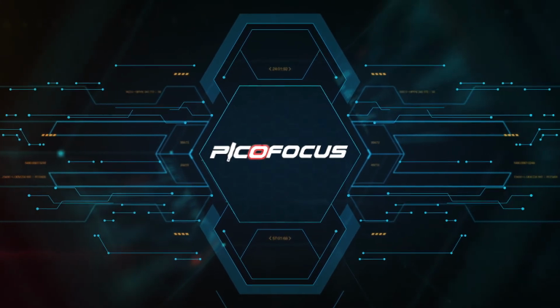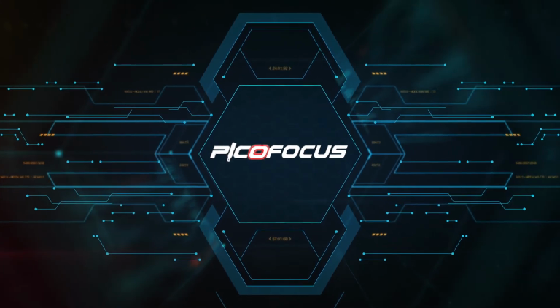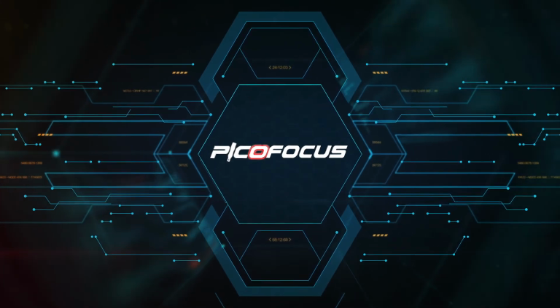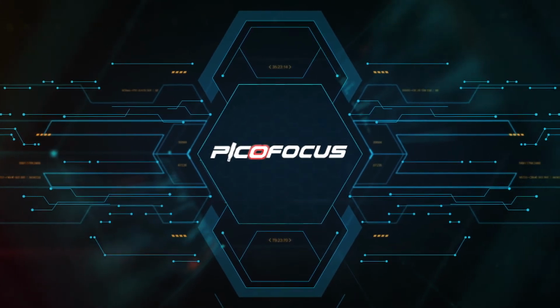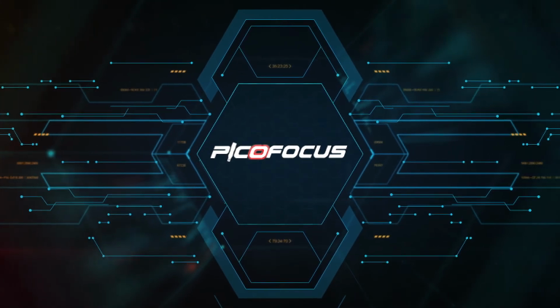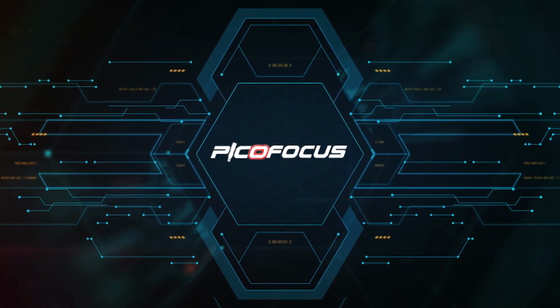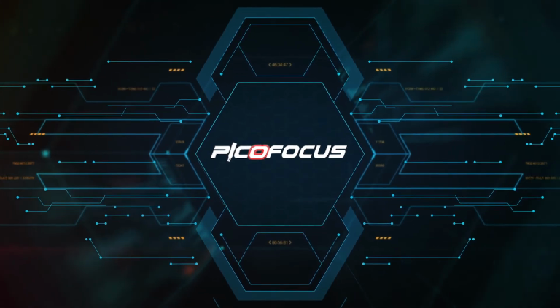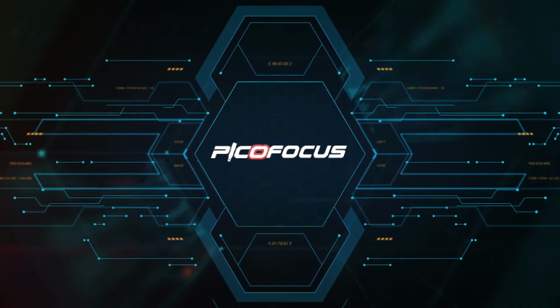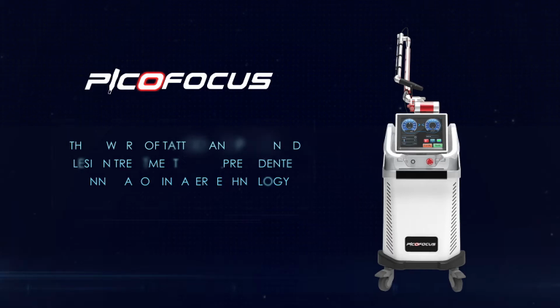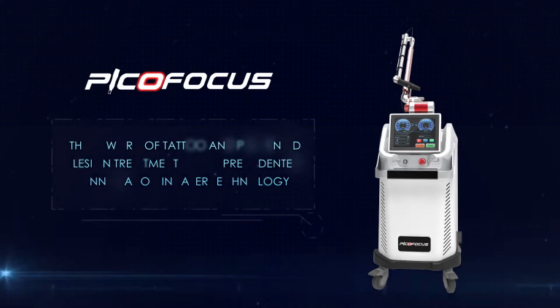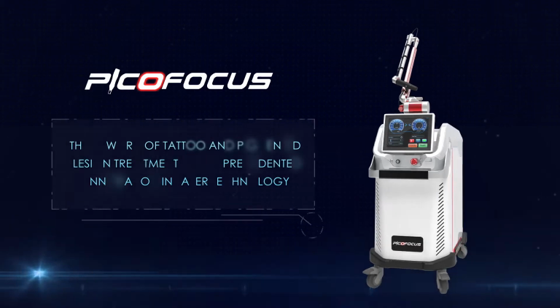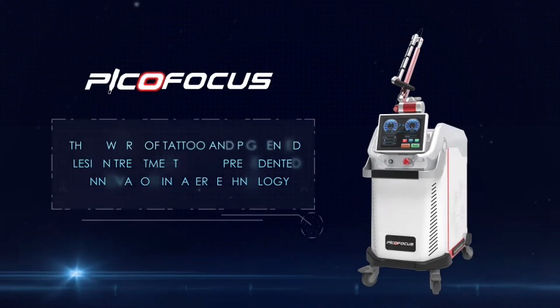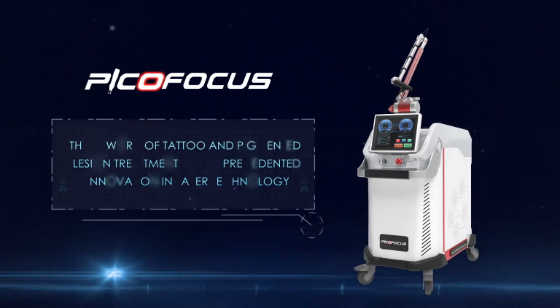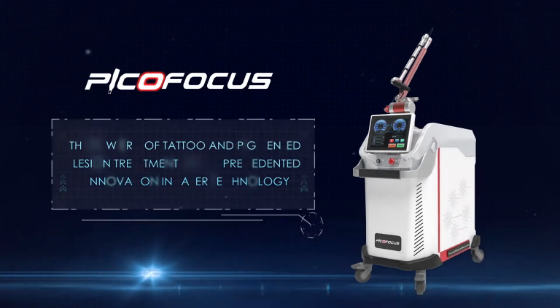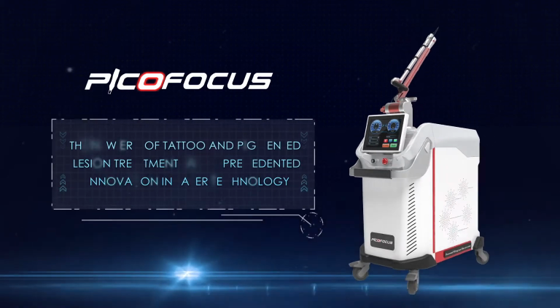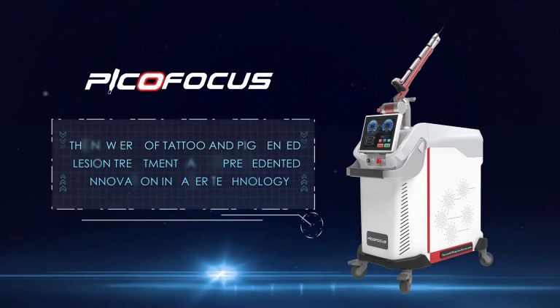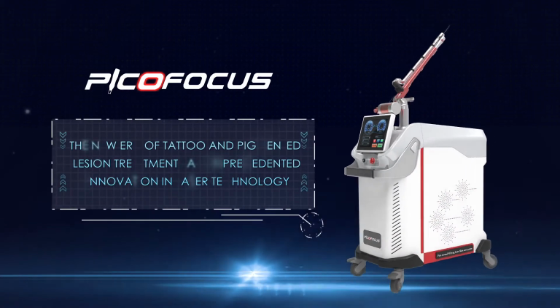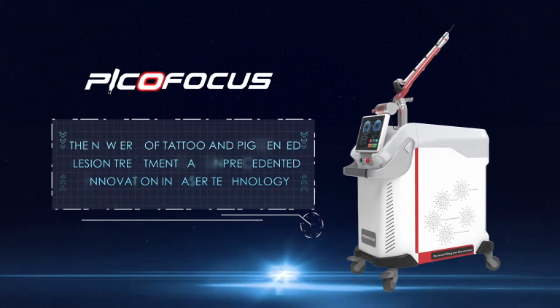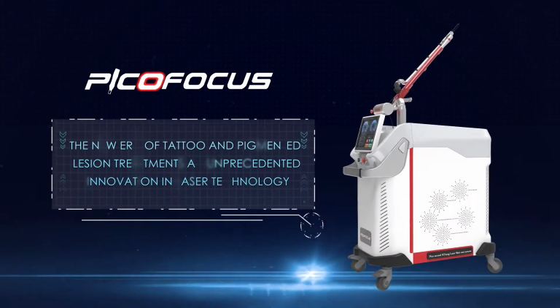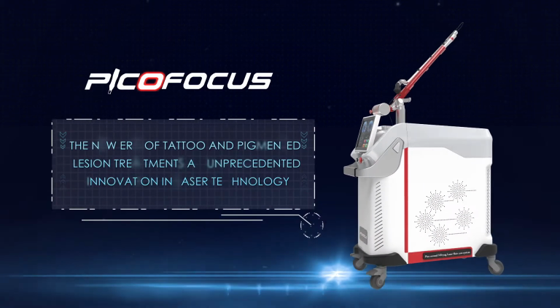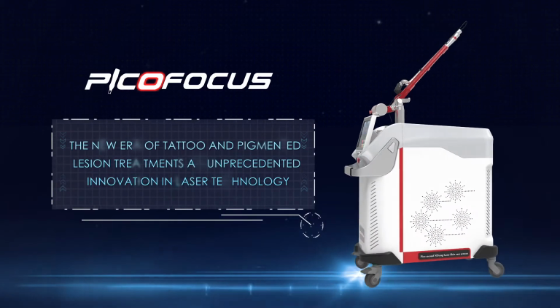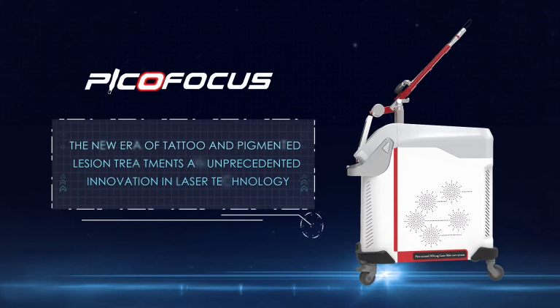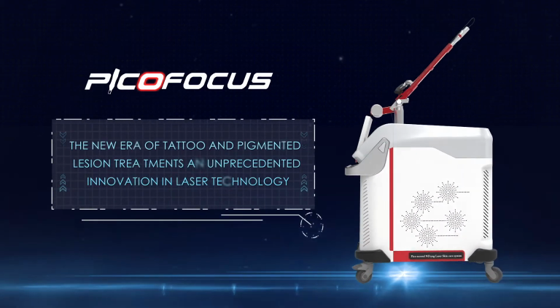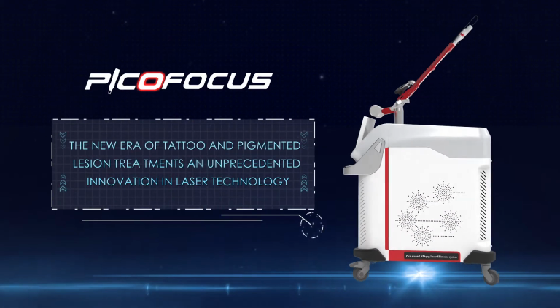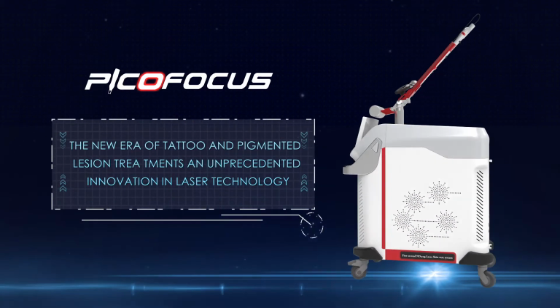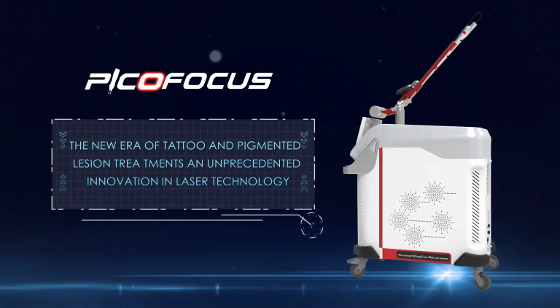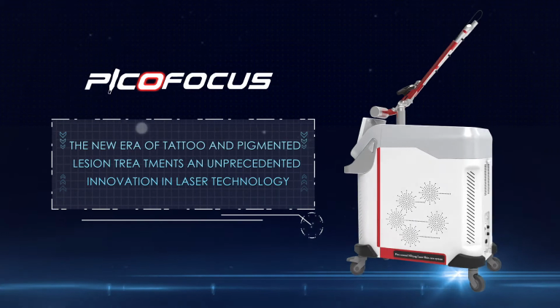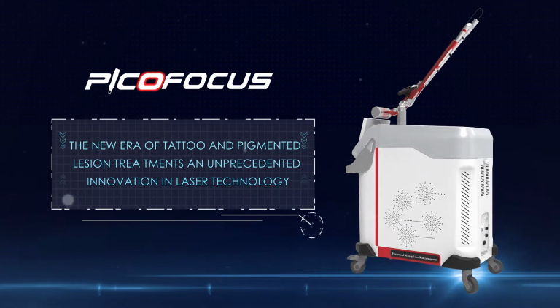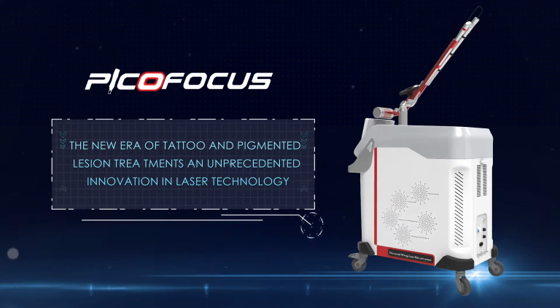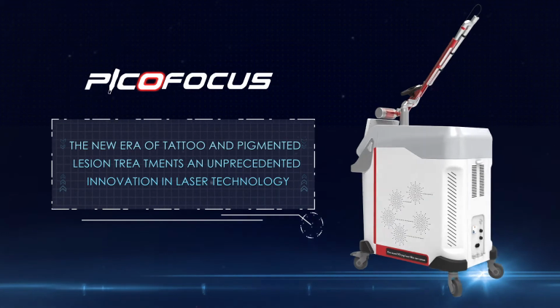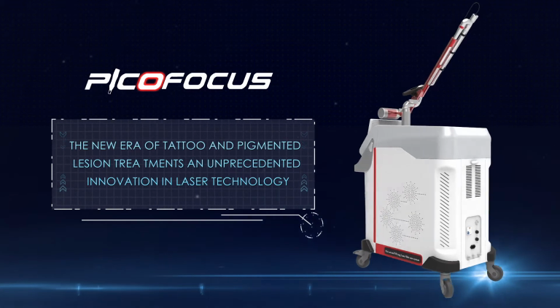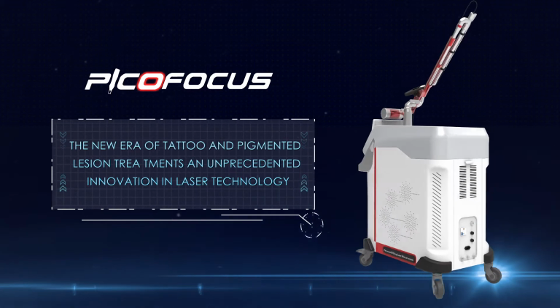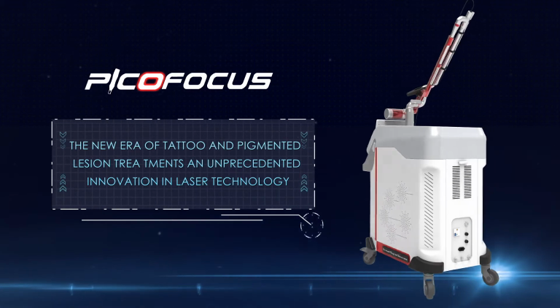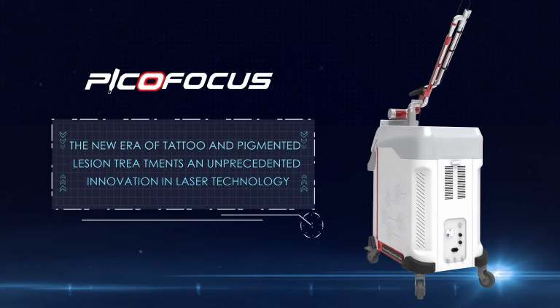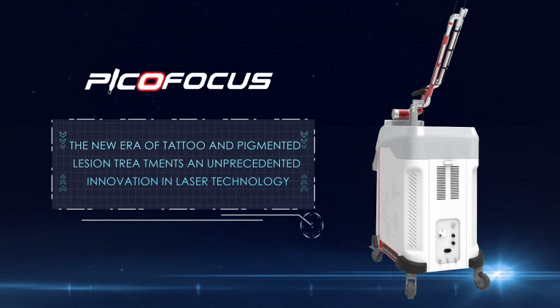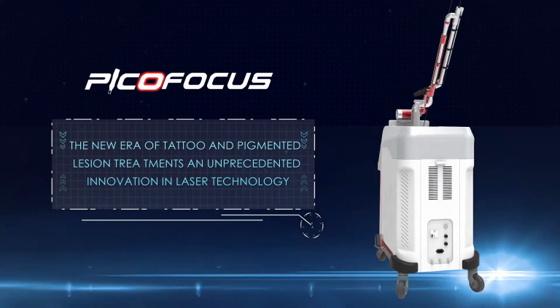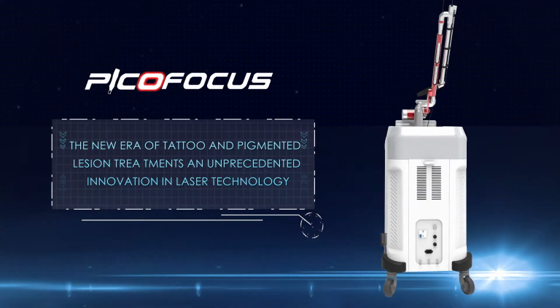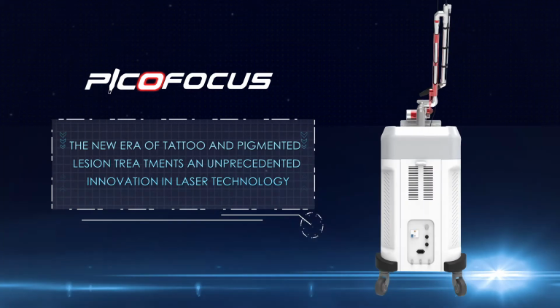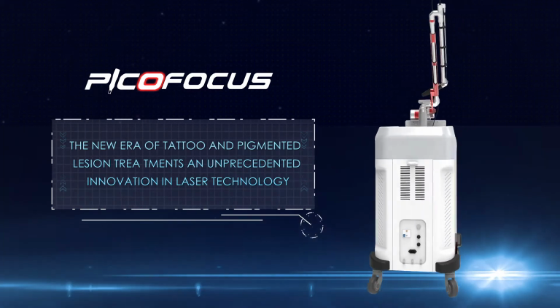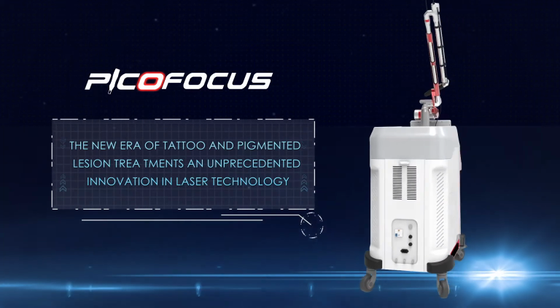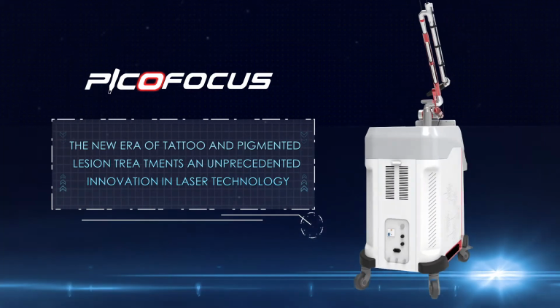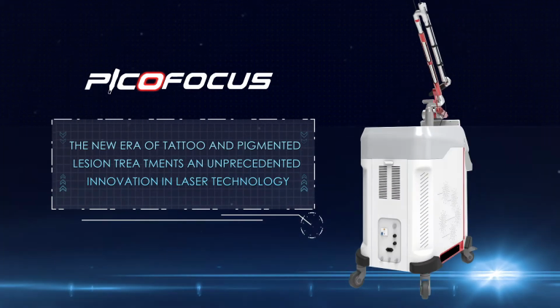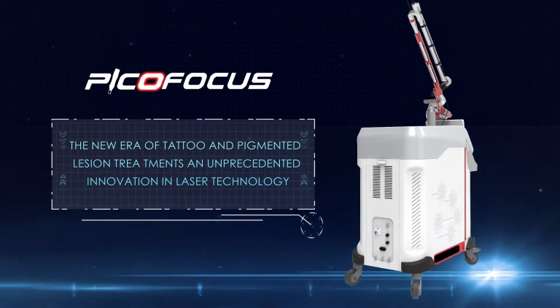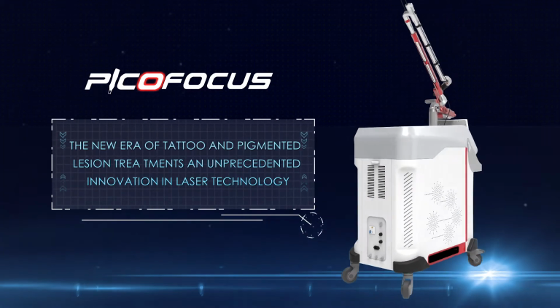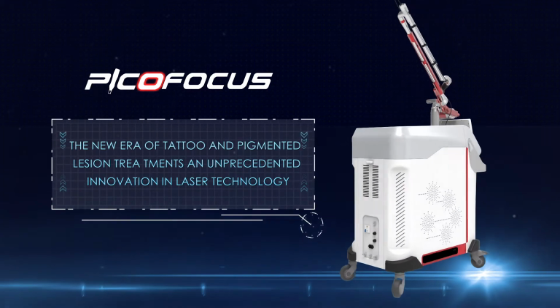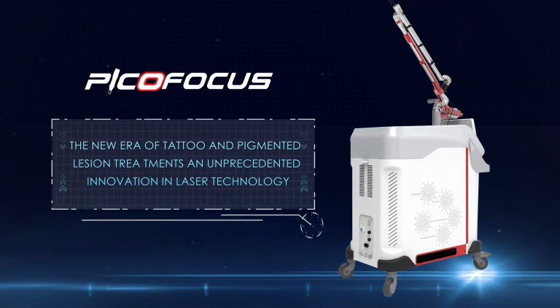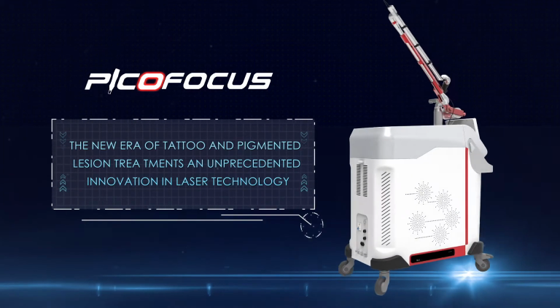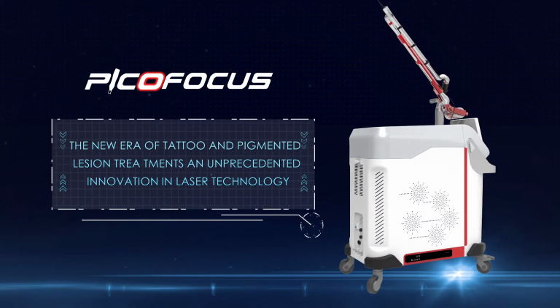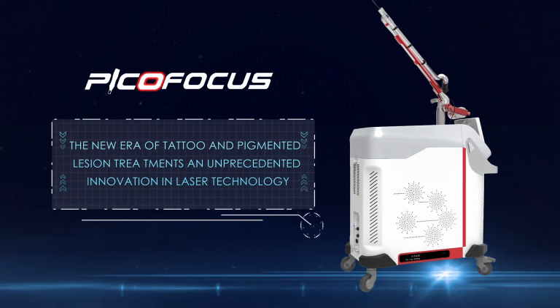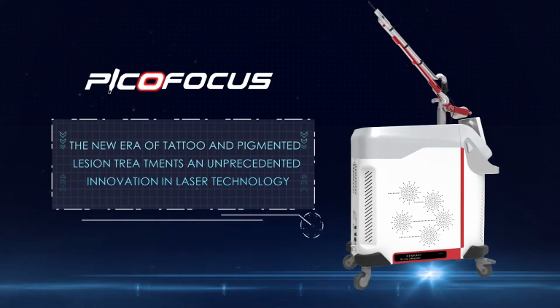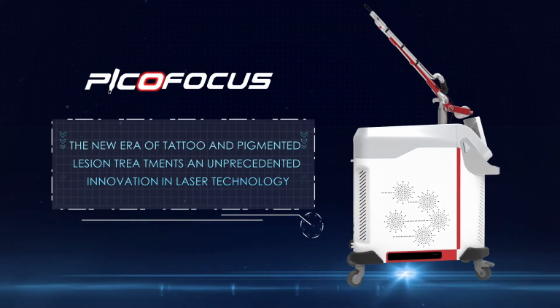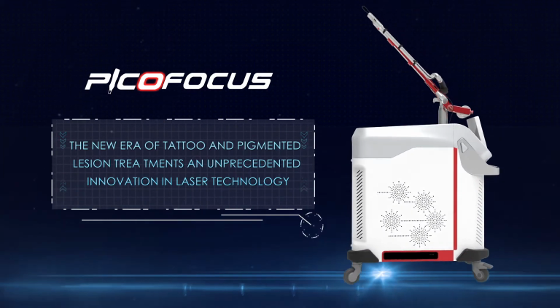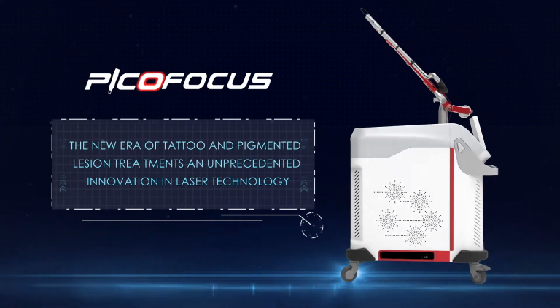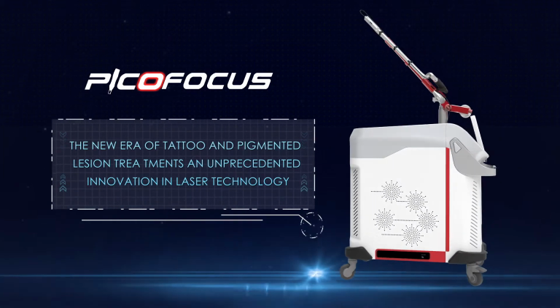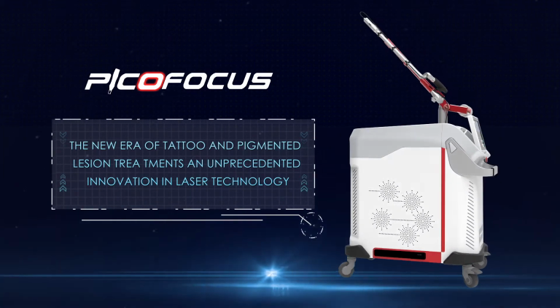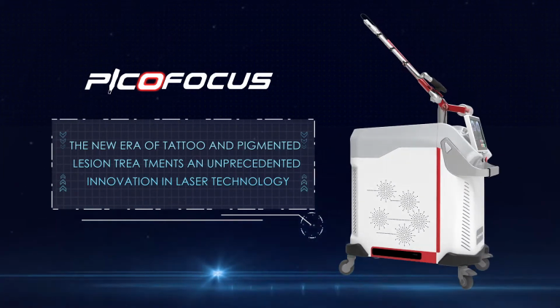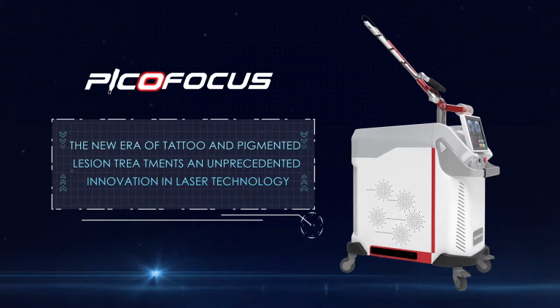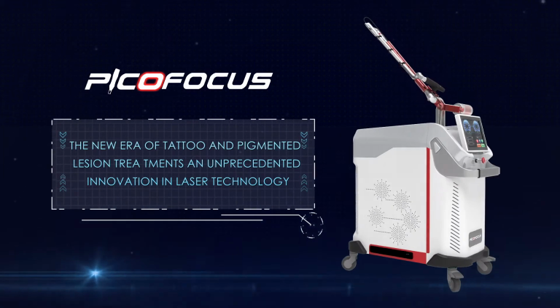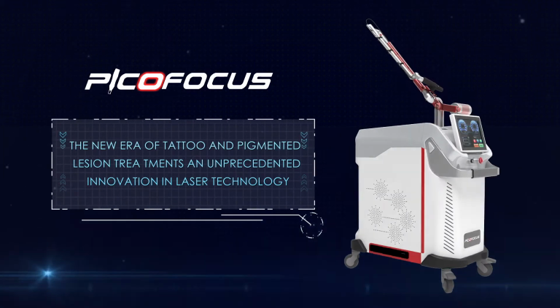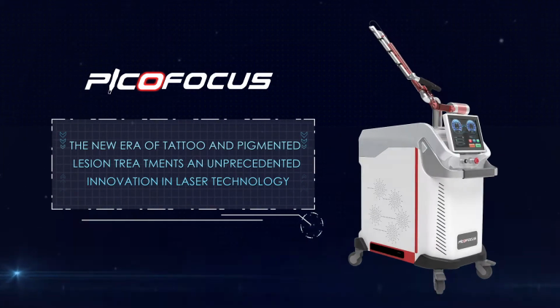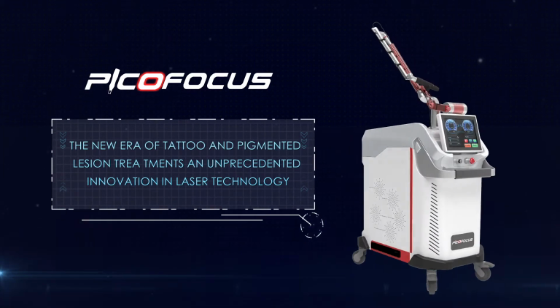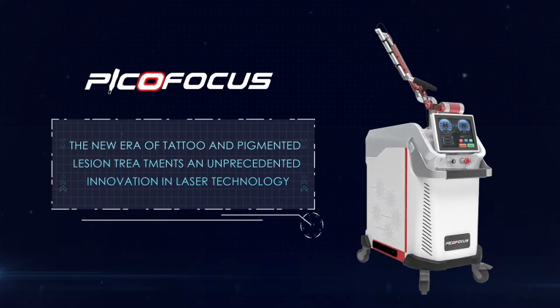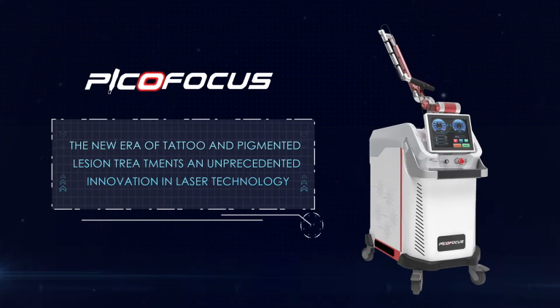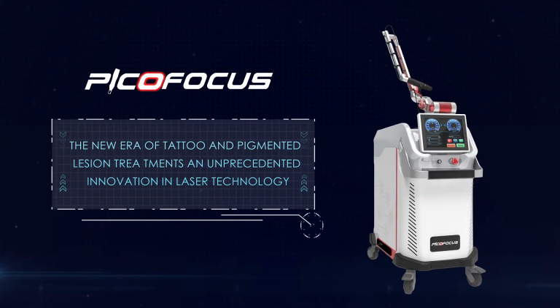PicoFocus, the new era of tattoo and pigmented lesion treatments — an unprecedented innovation in laser technology.